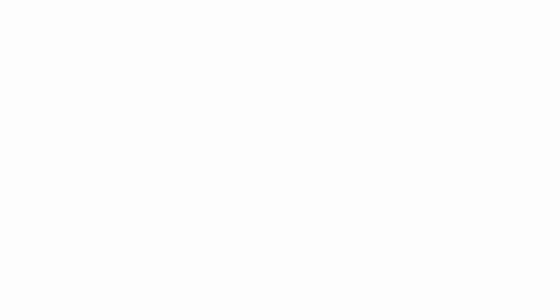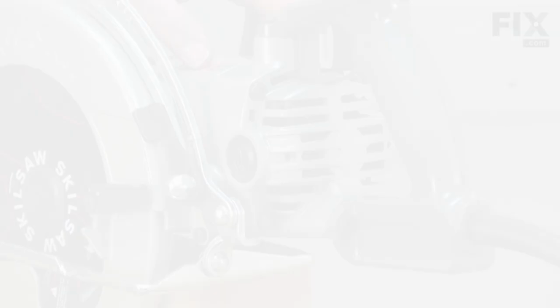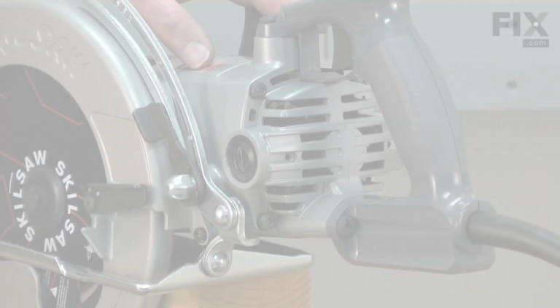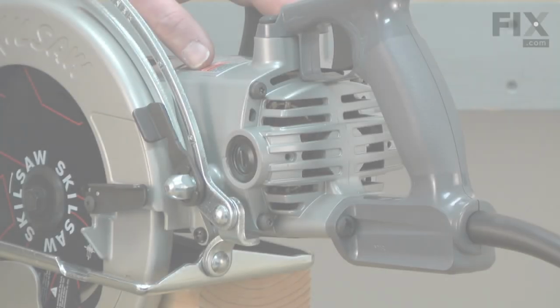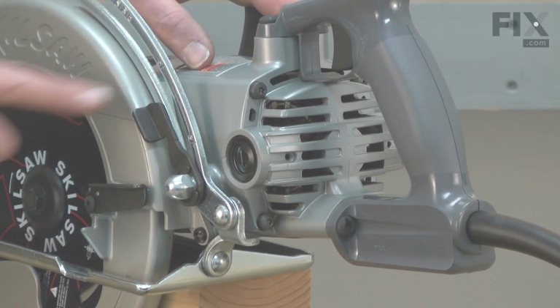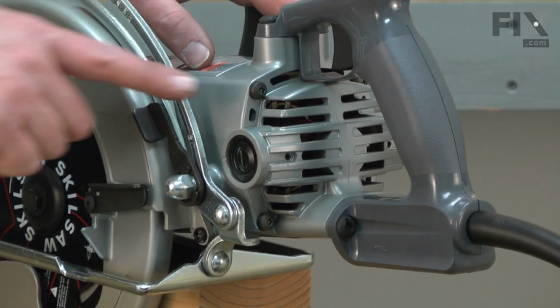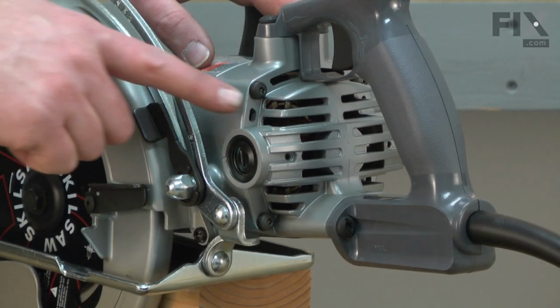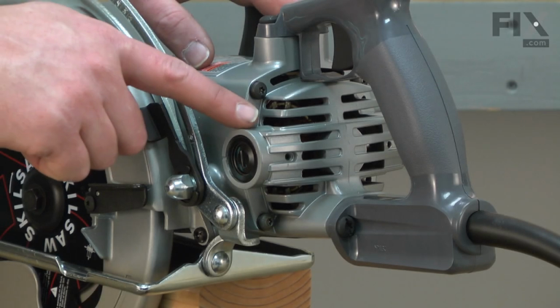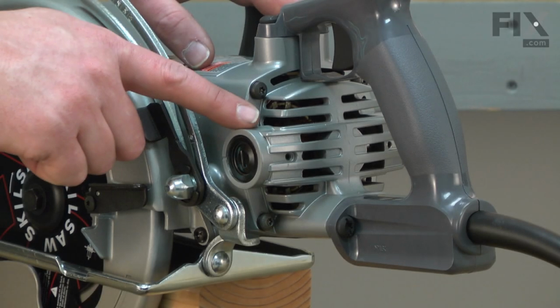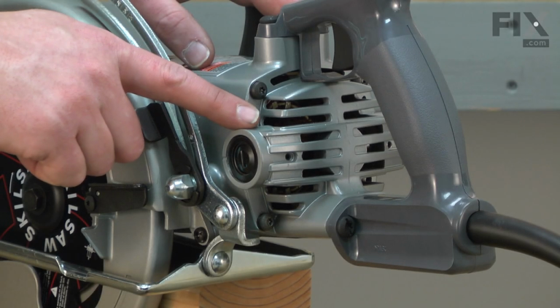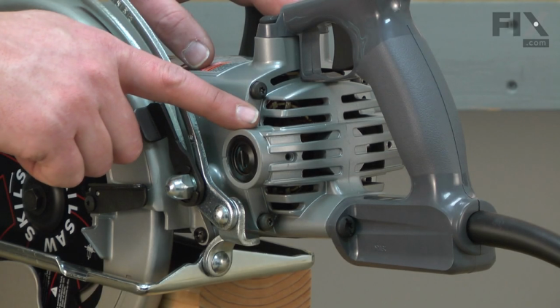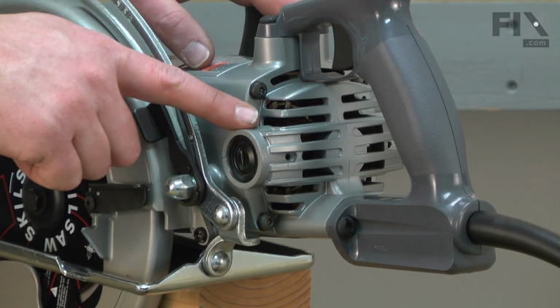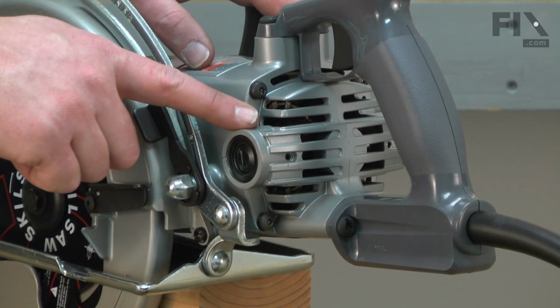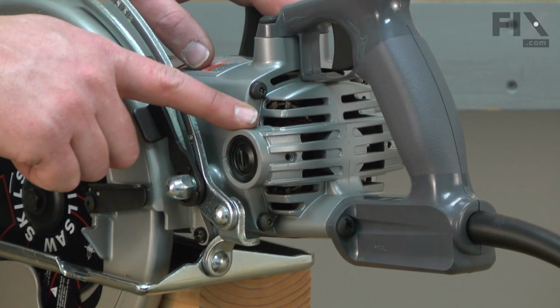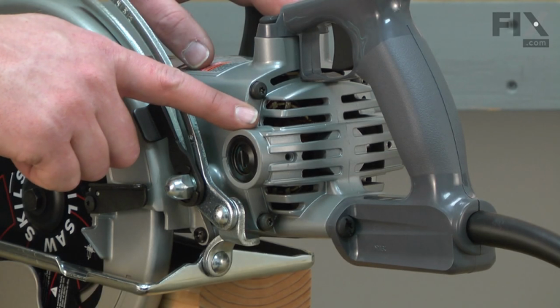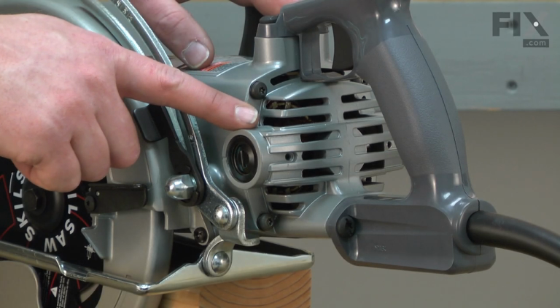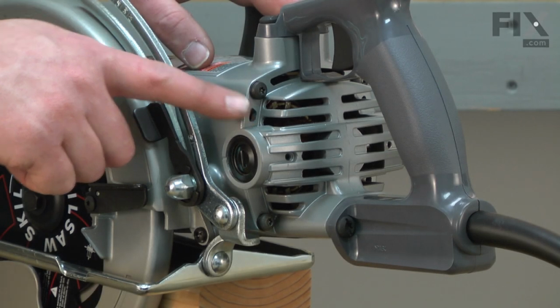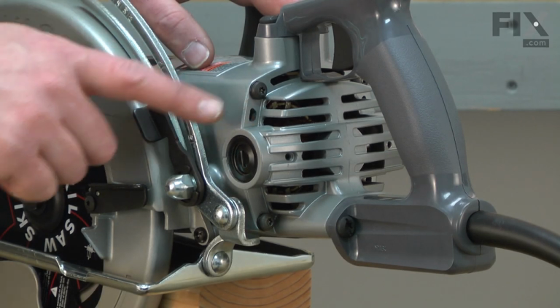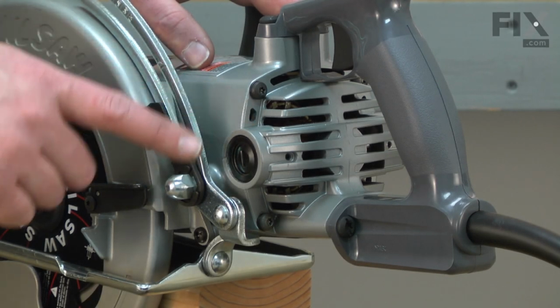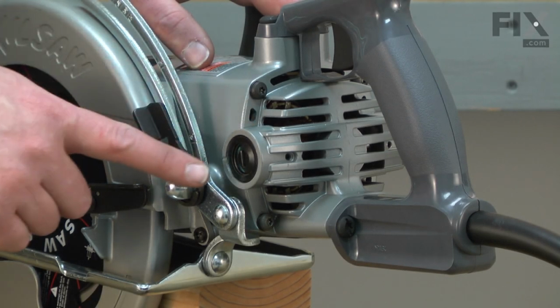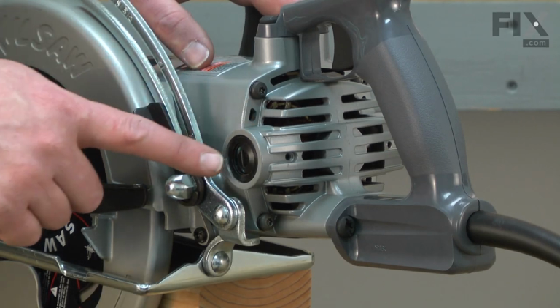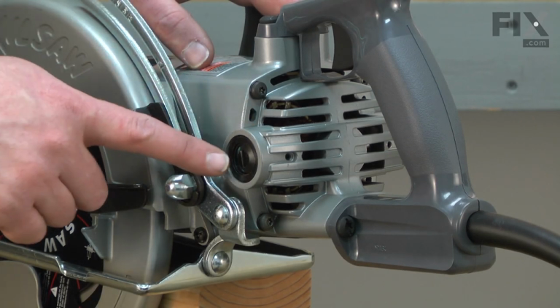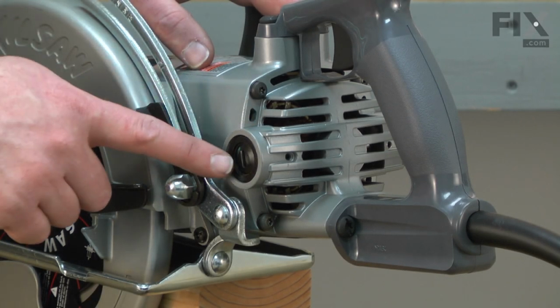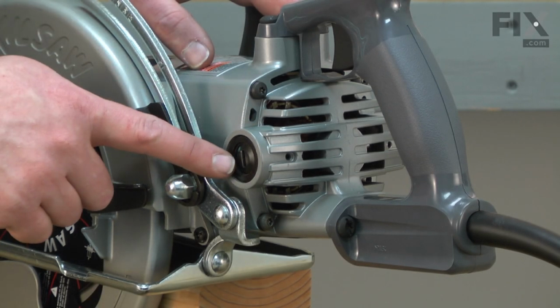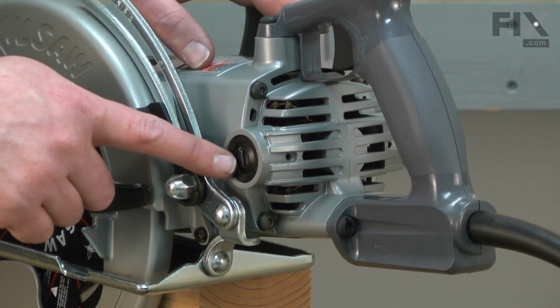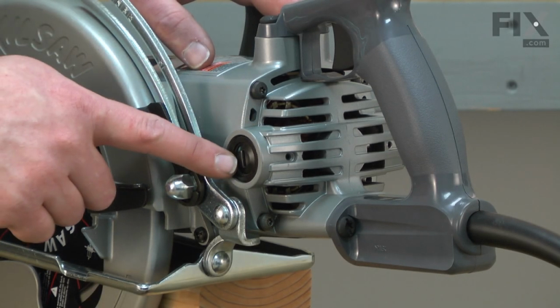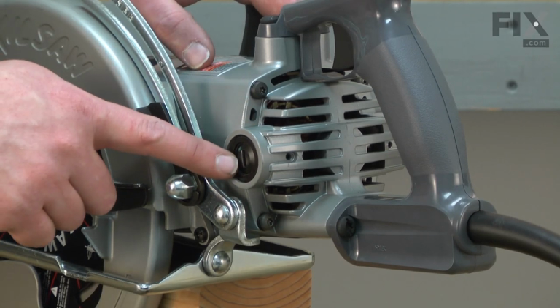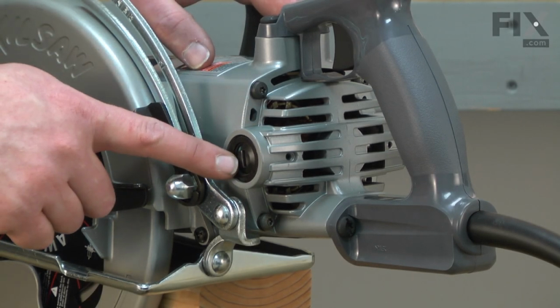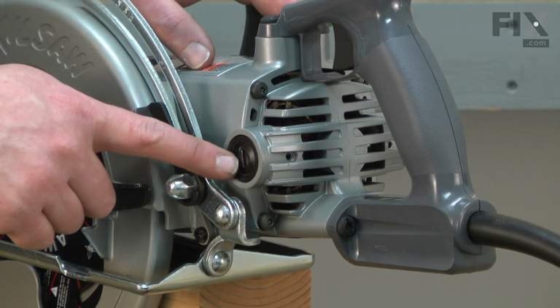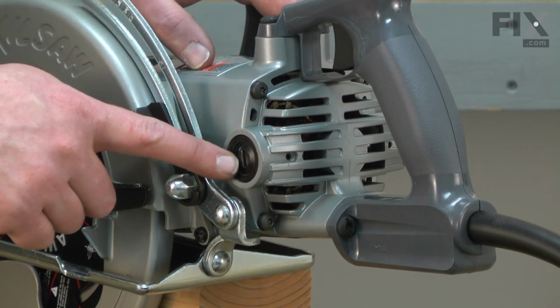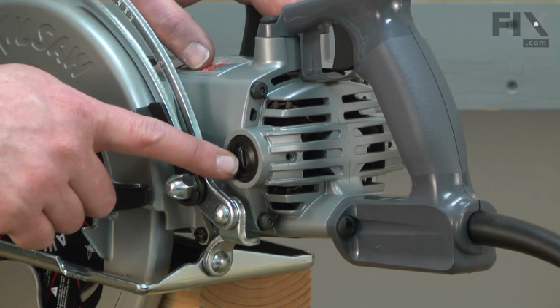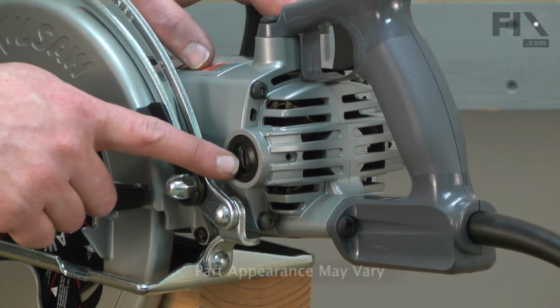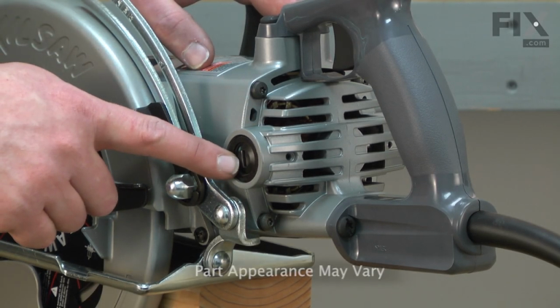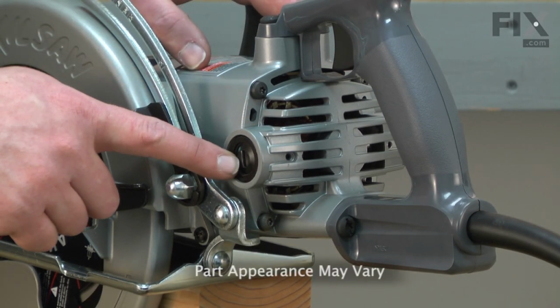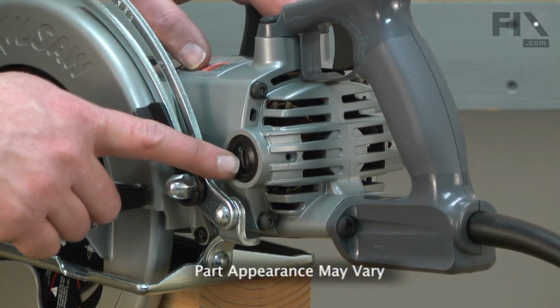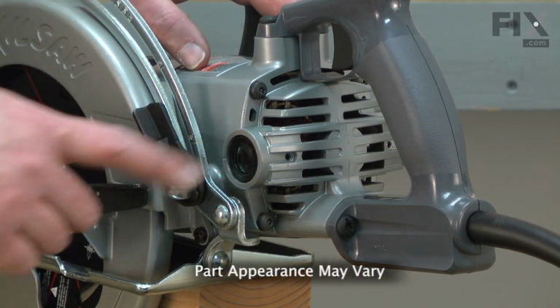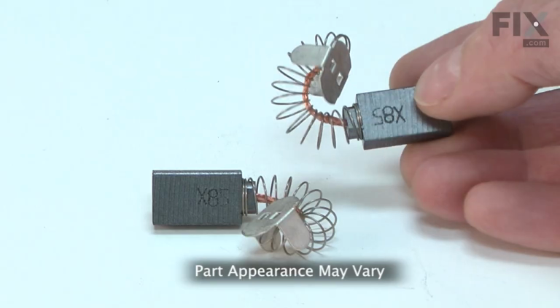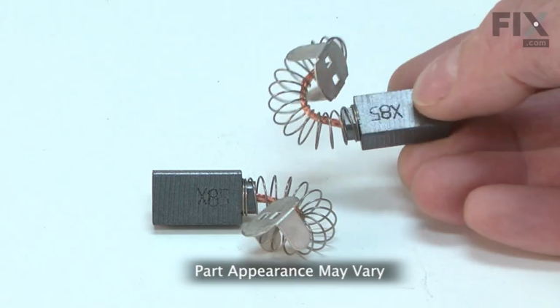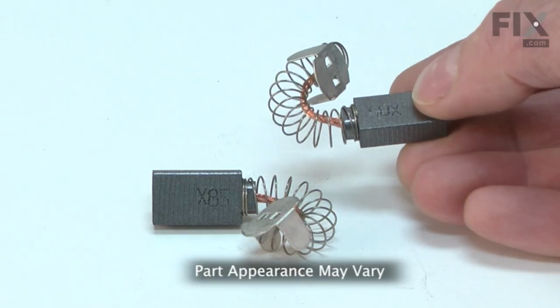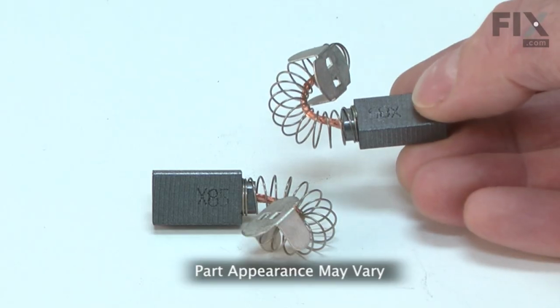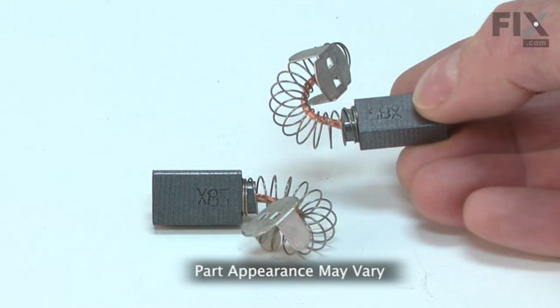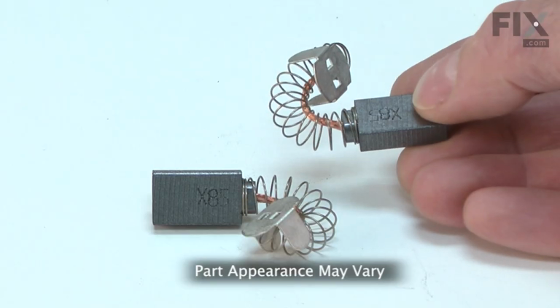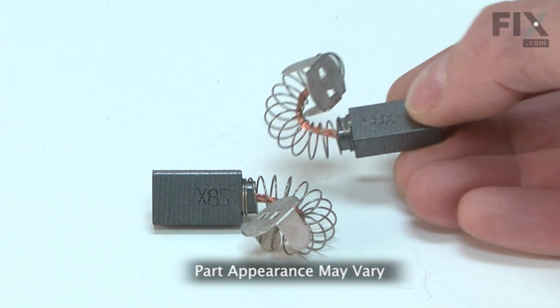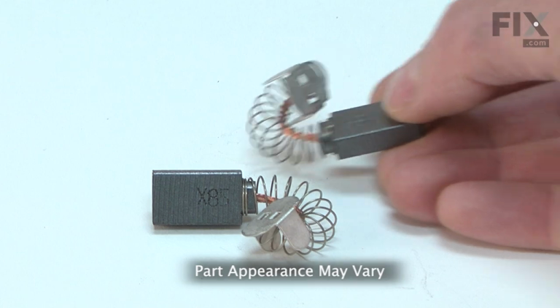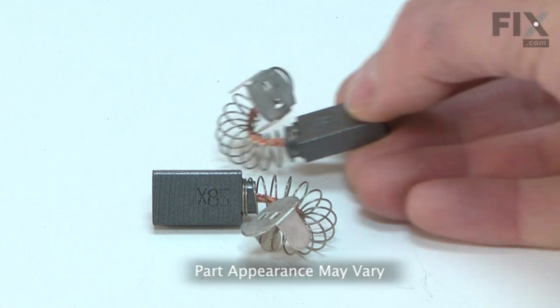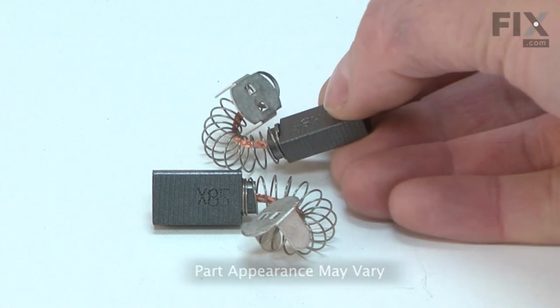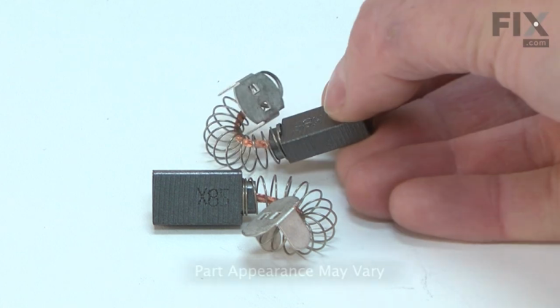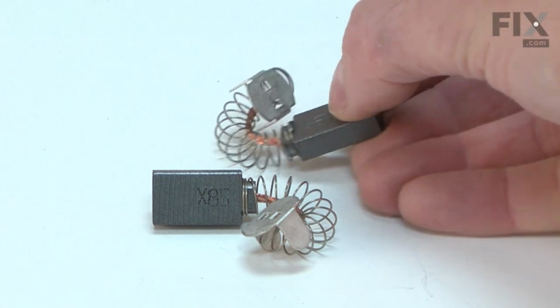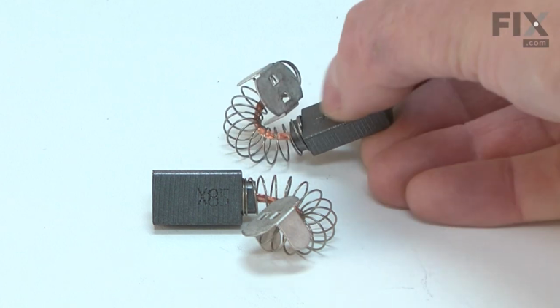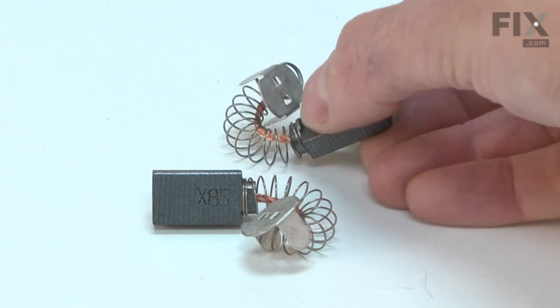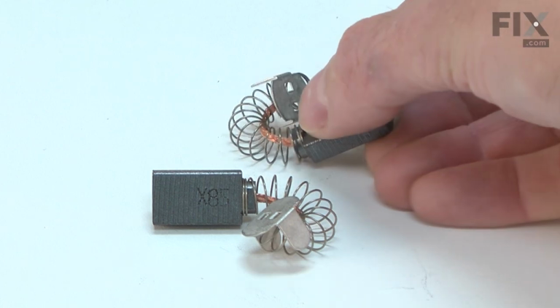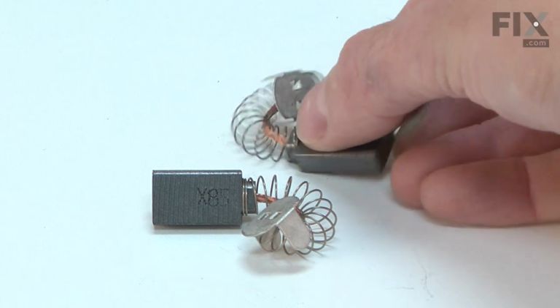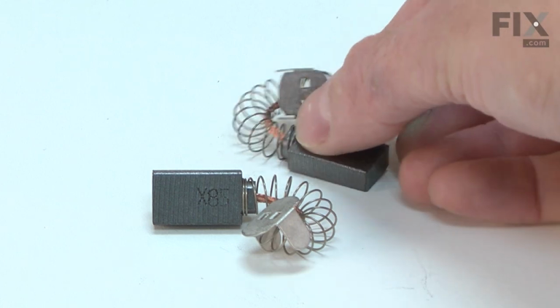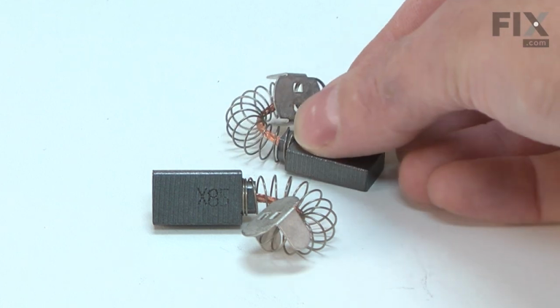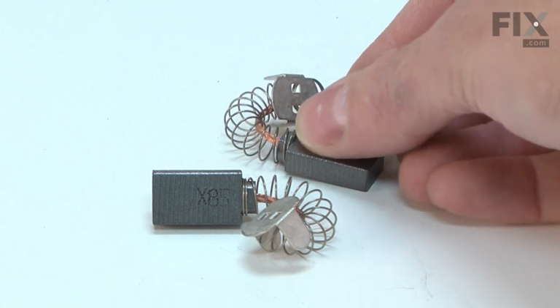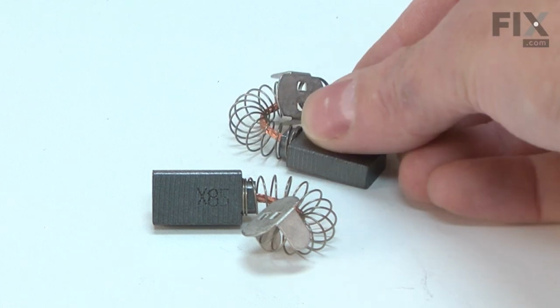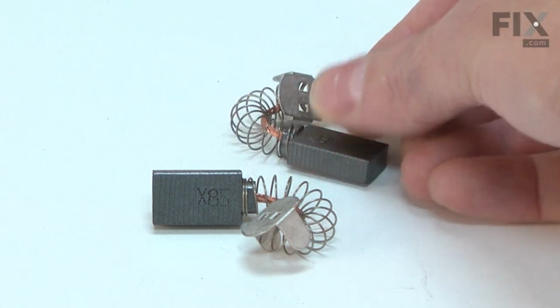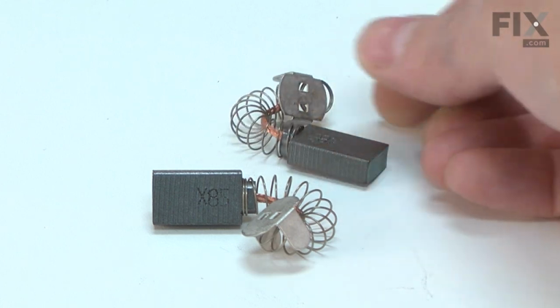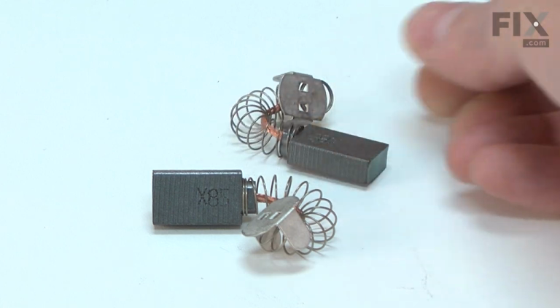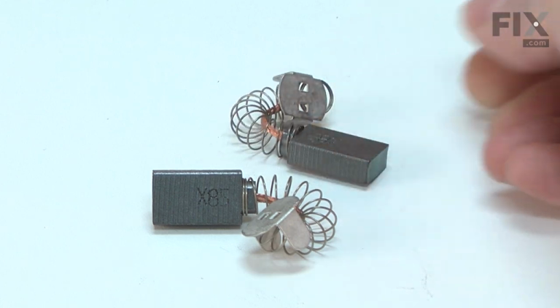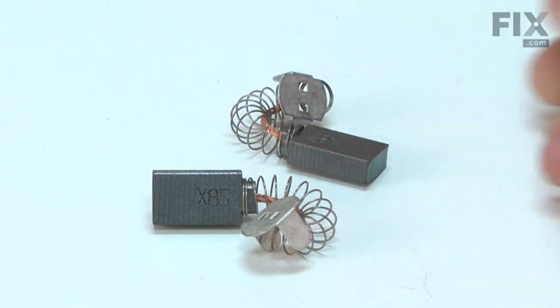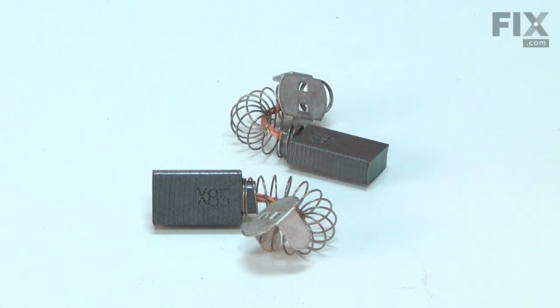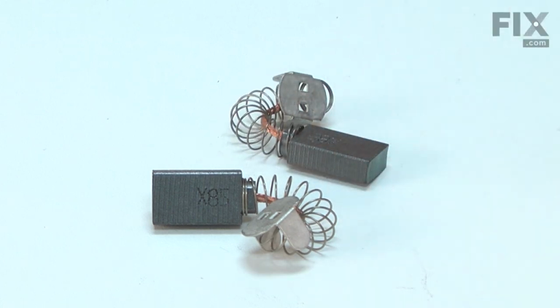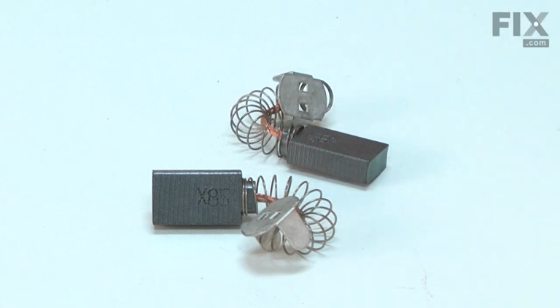Does your saw not turn on? Is it sparking near the brushes? If so, you probably need a new set of carbon brushes.